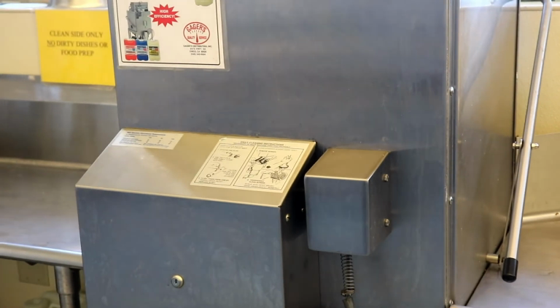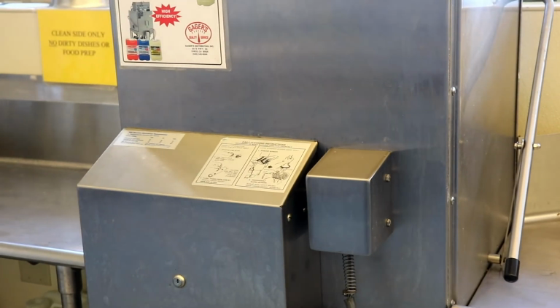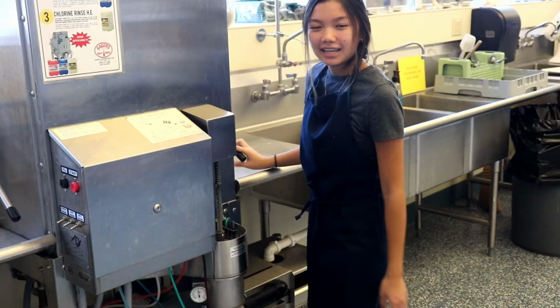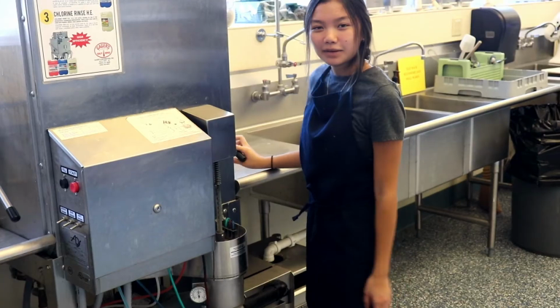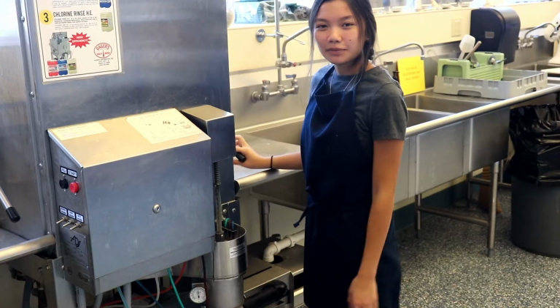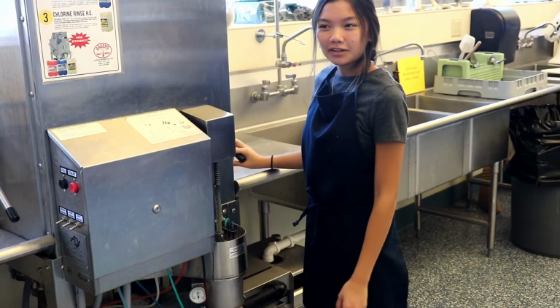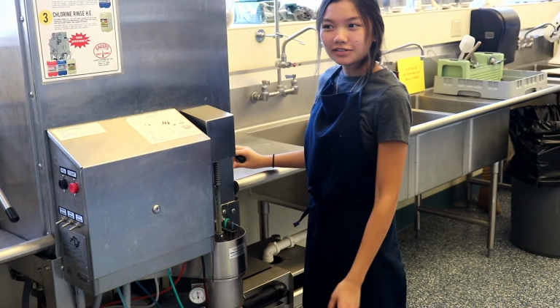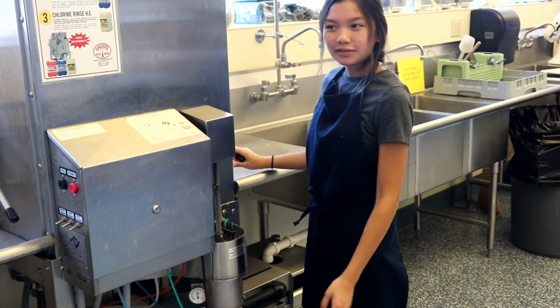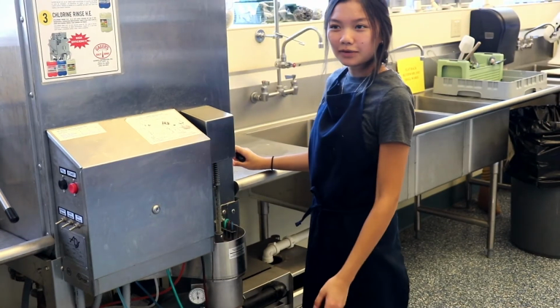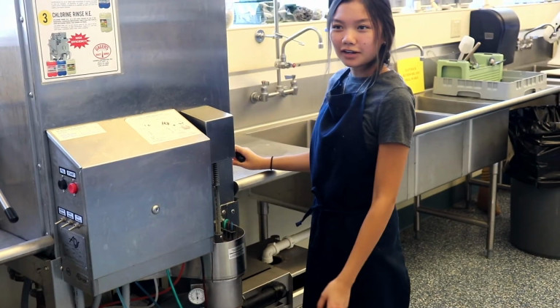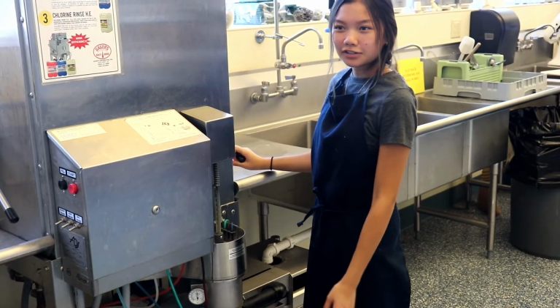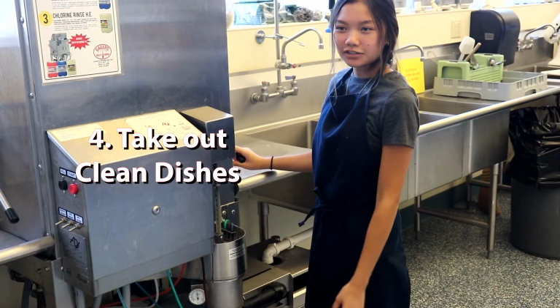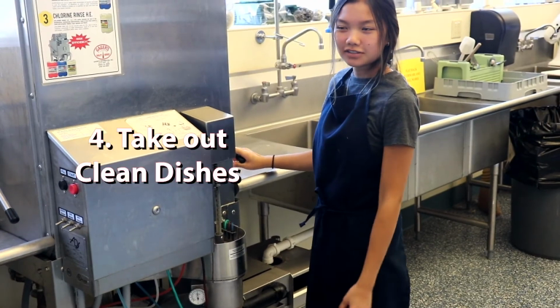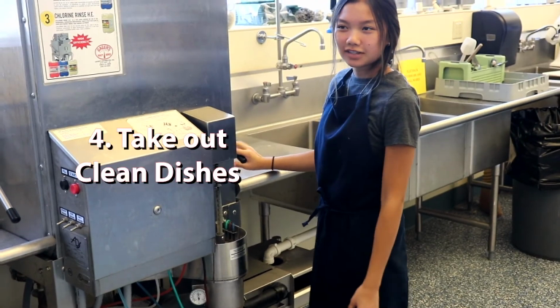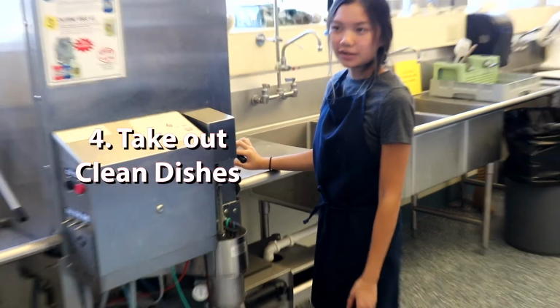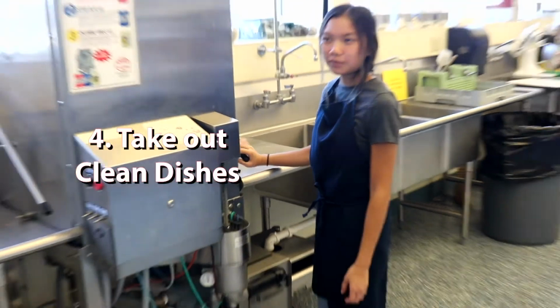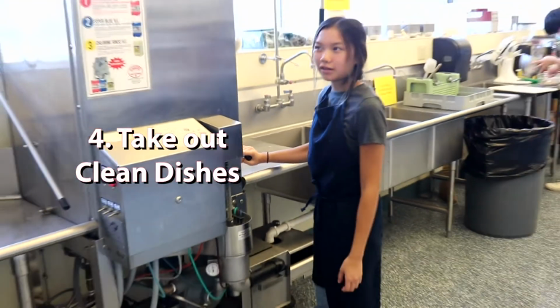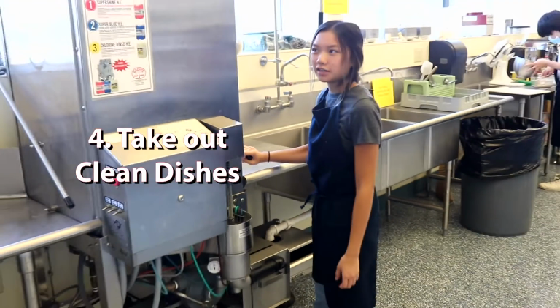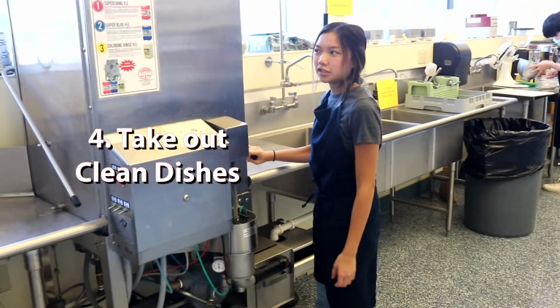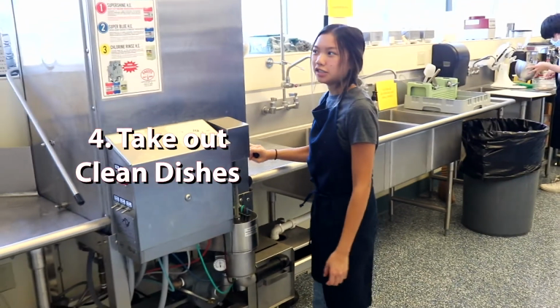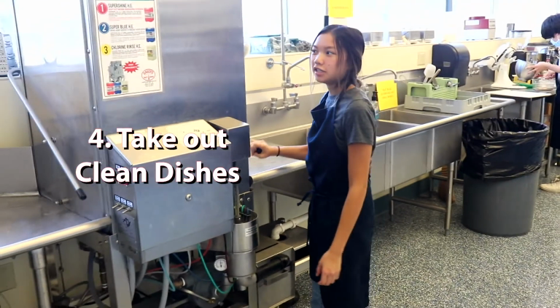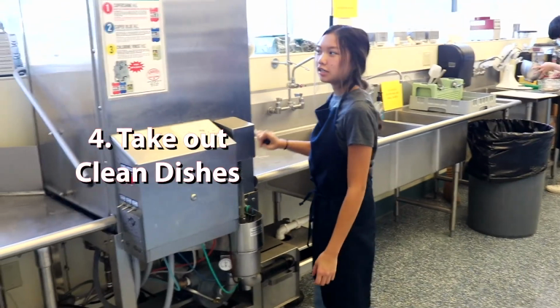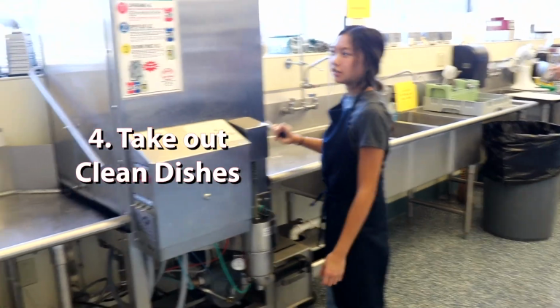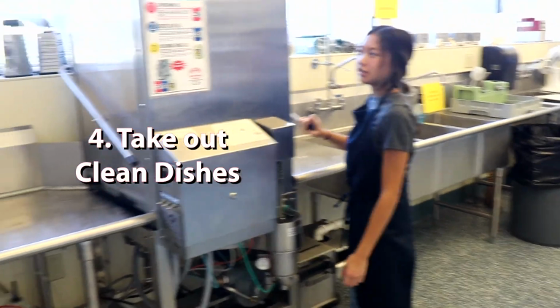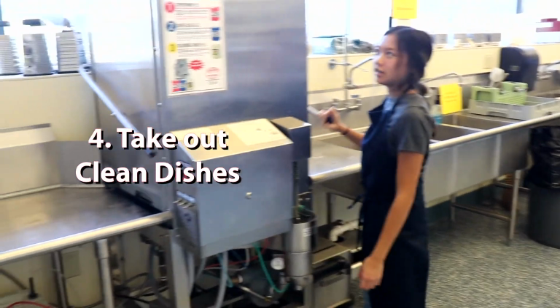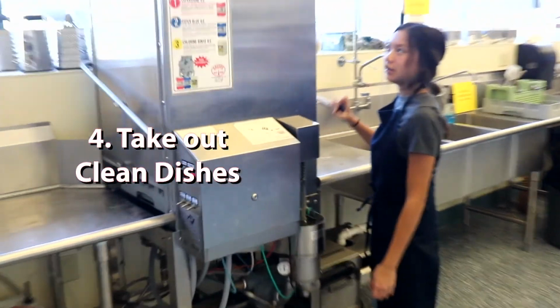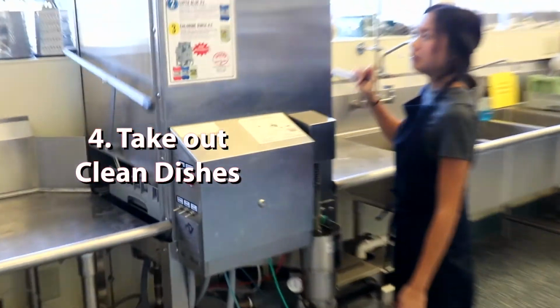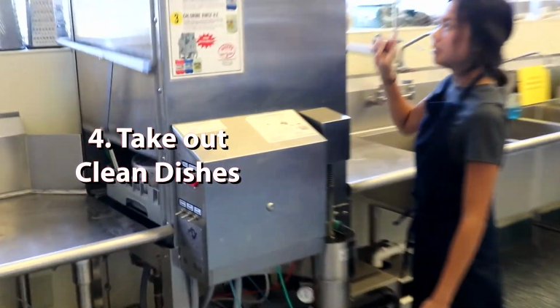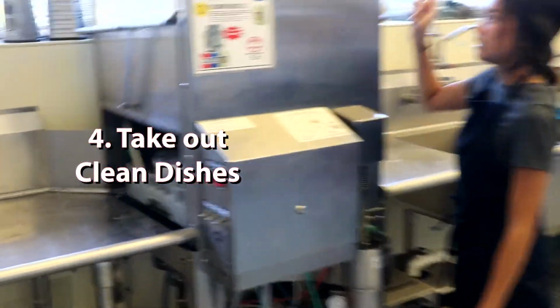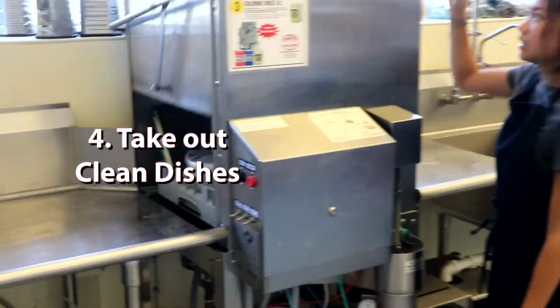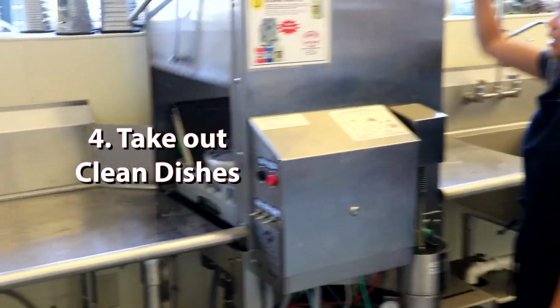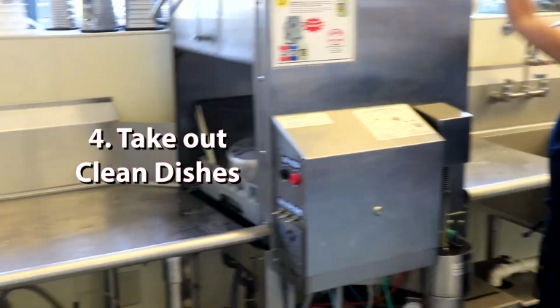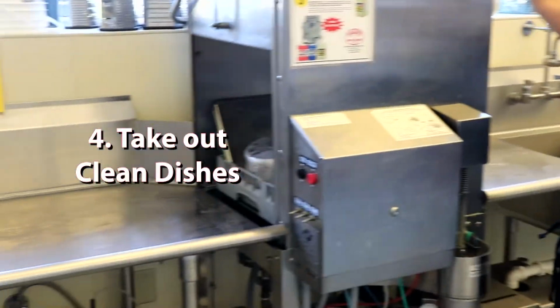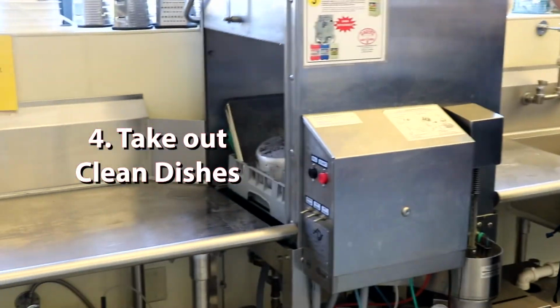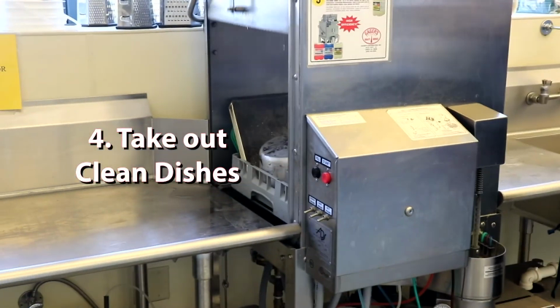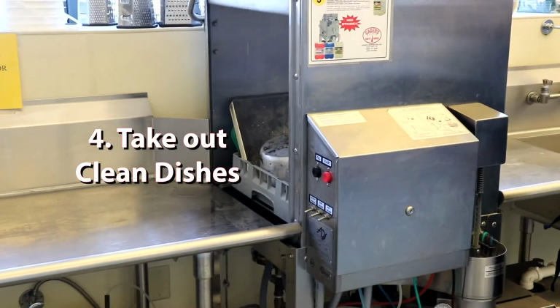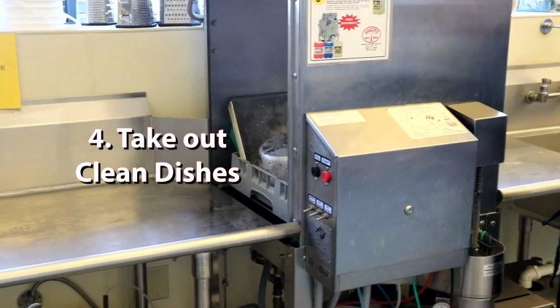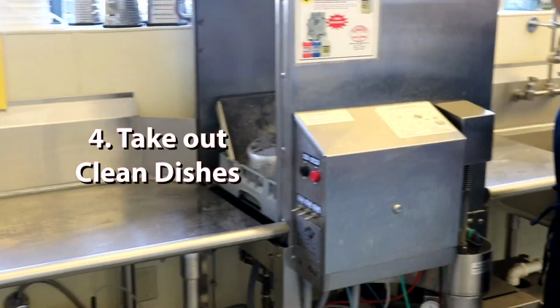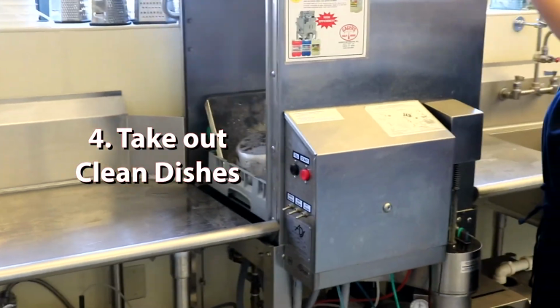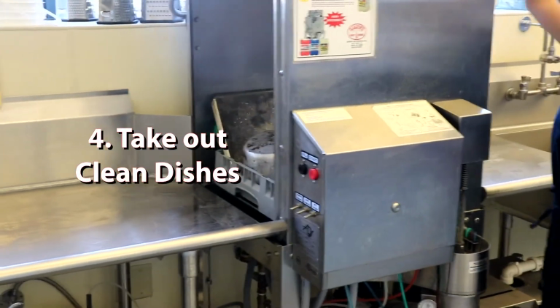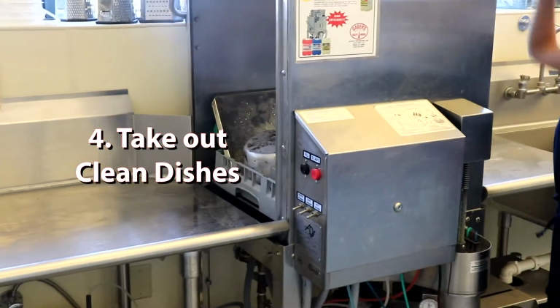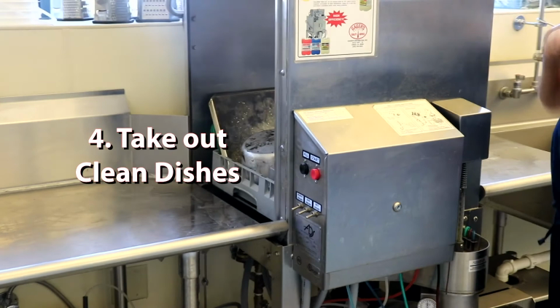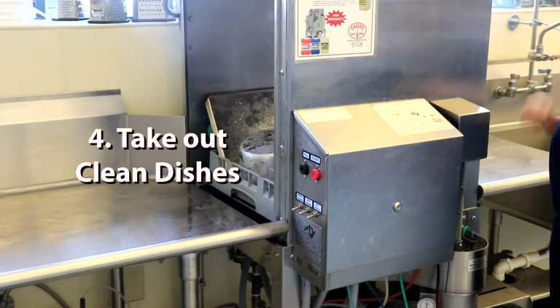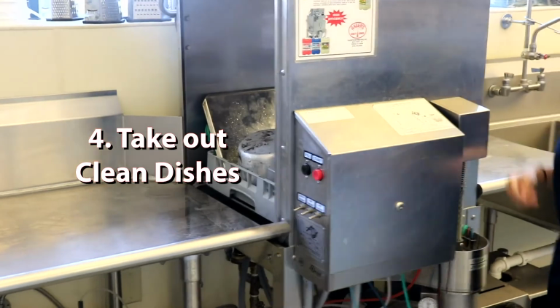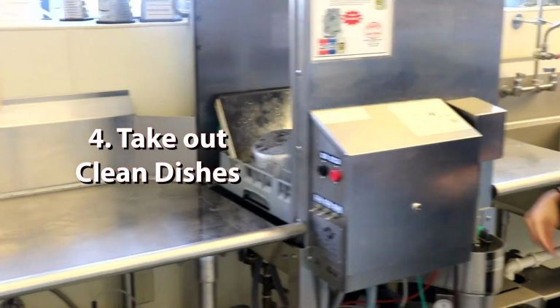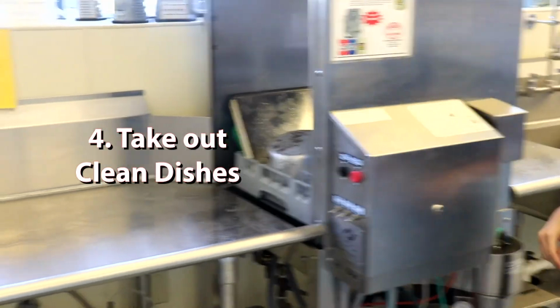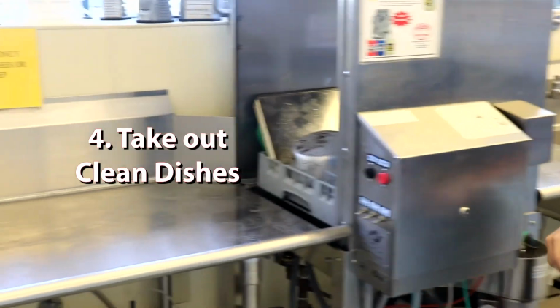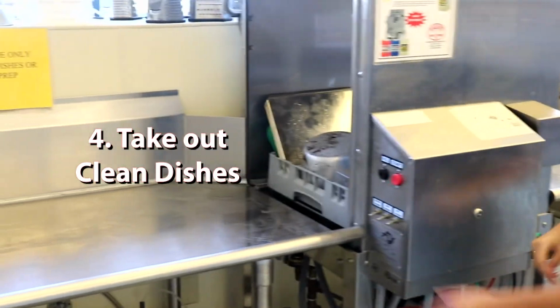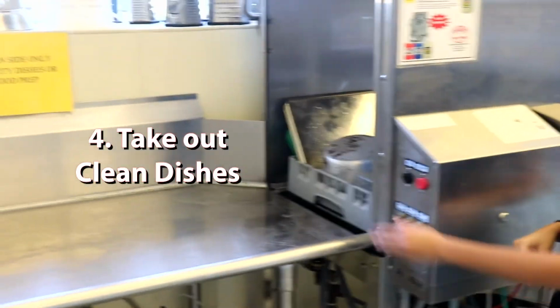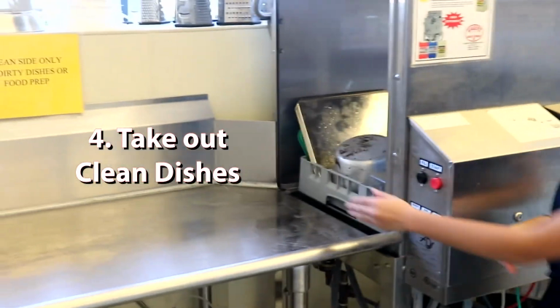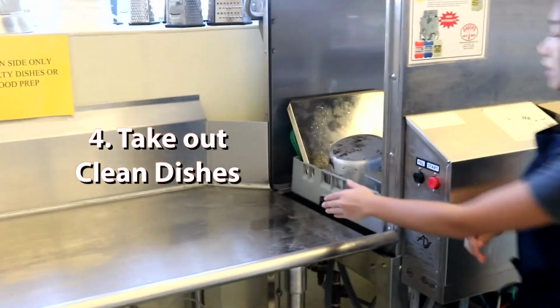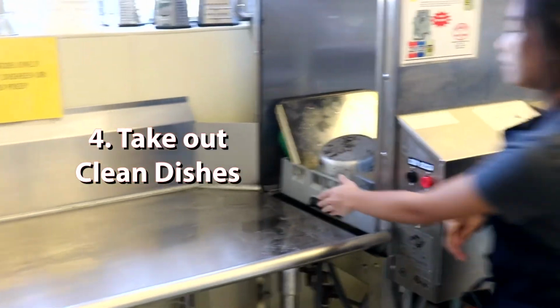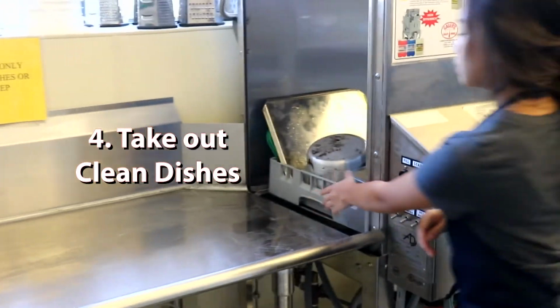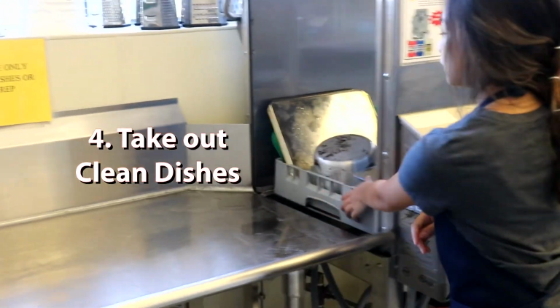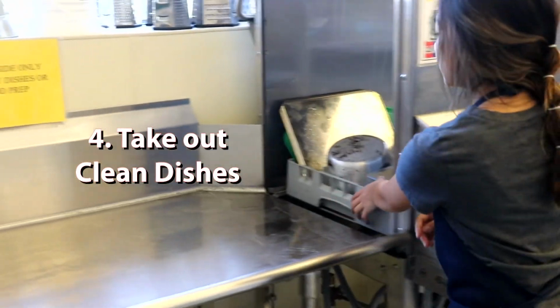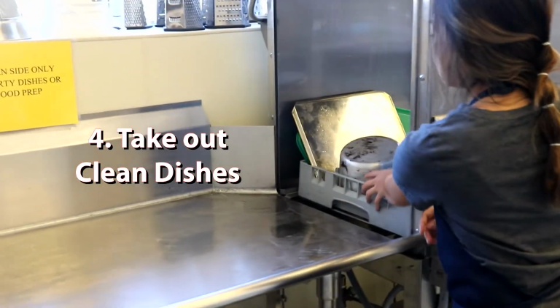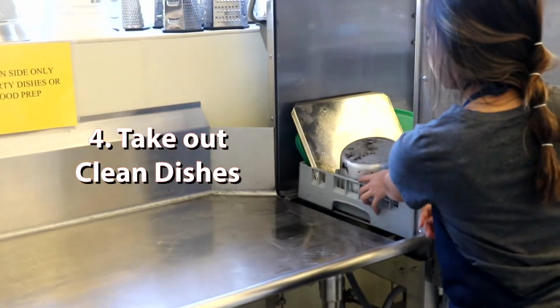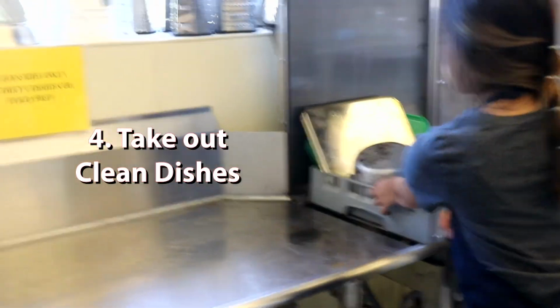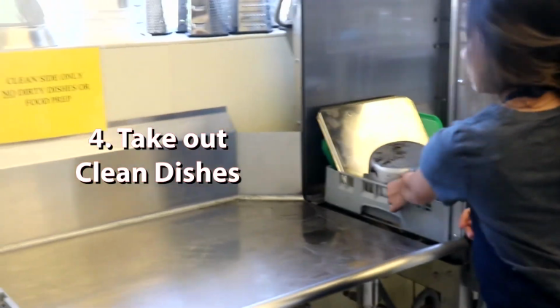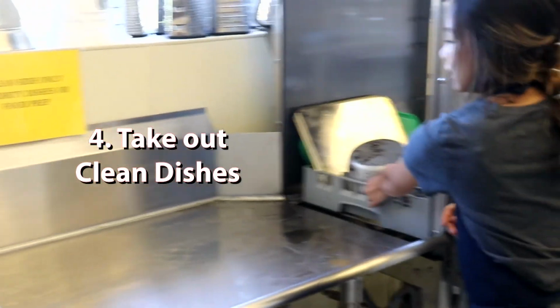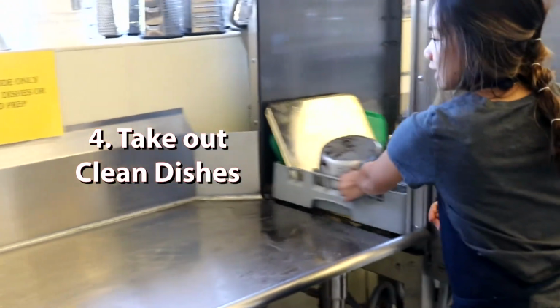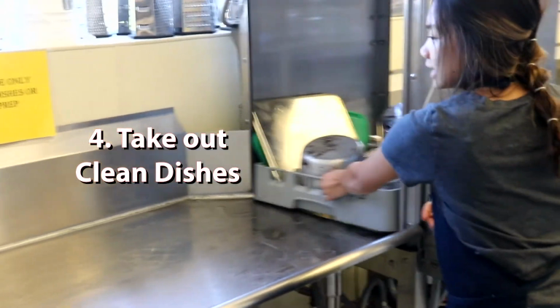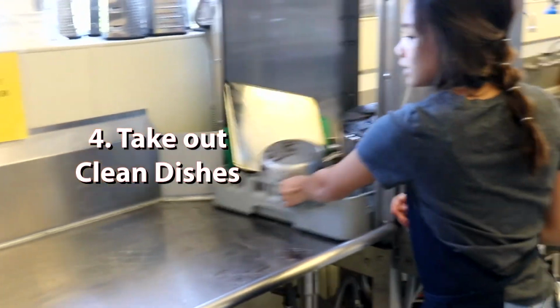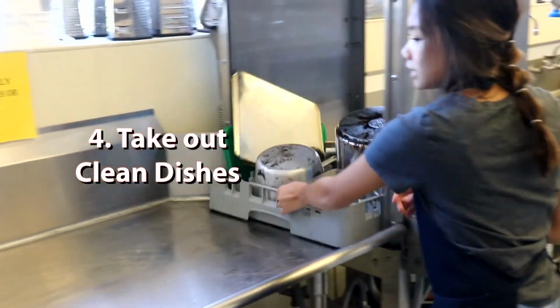And once the washer's done washing, you're going to open it up and drain the clean dishes.